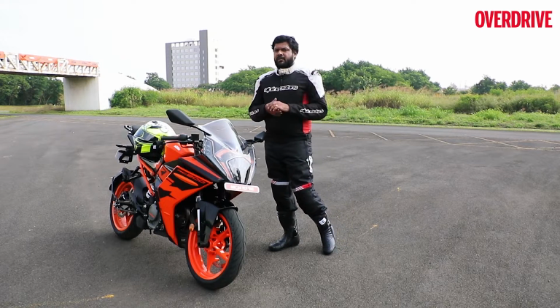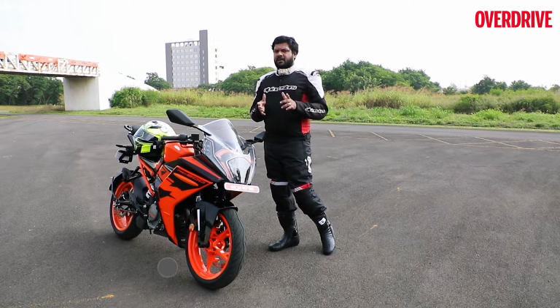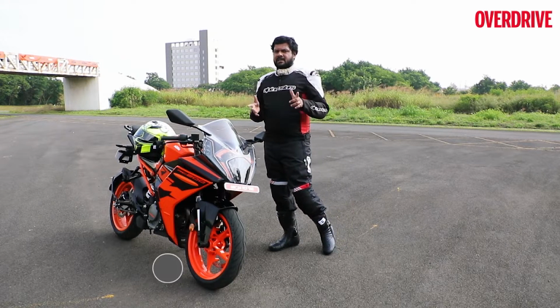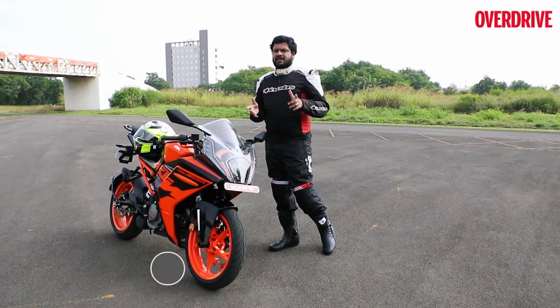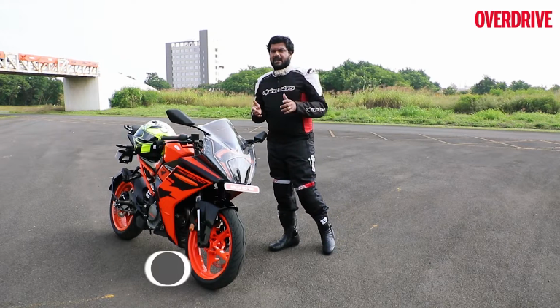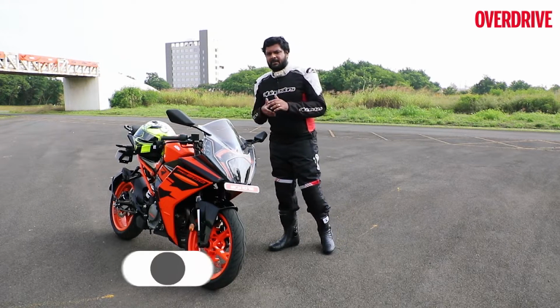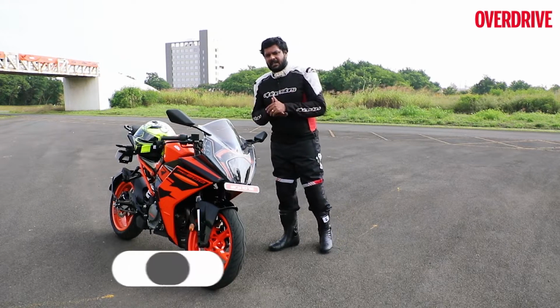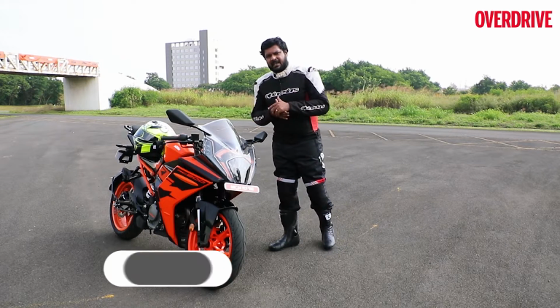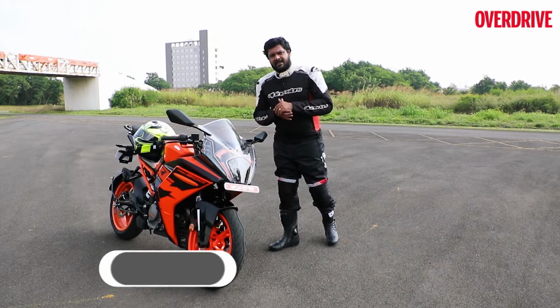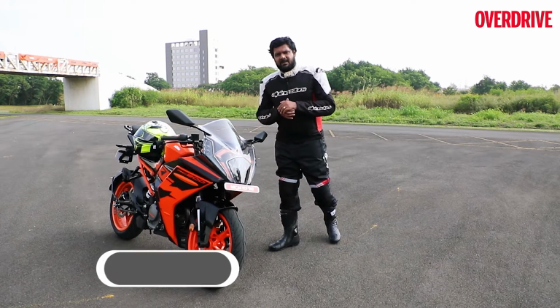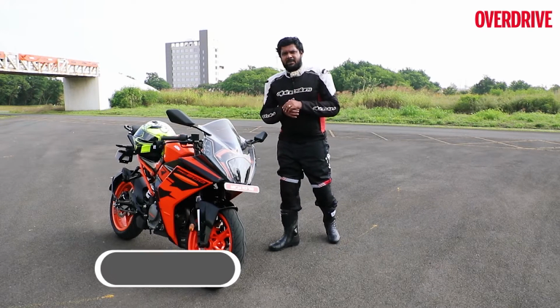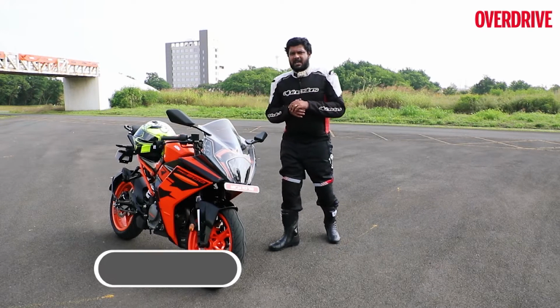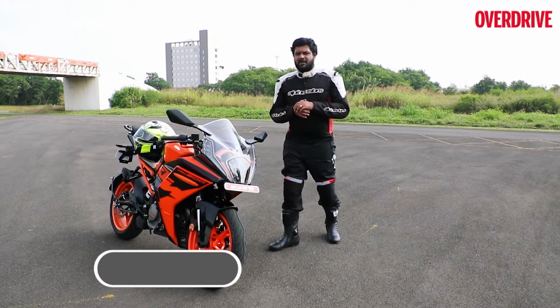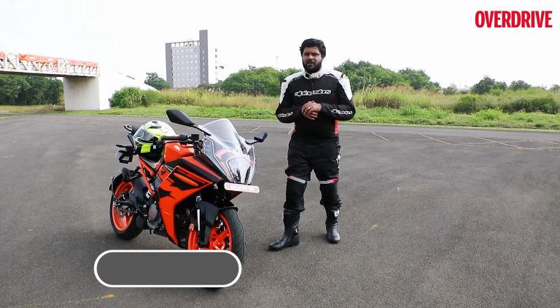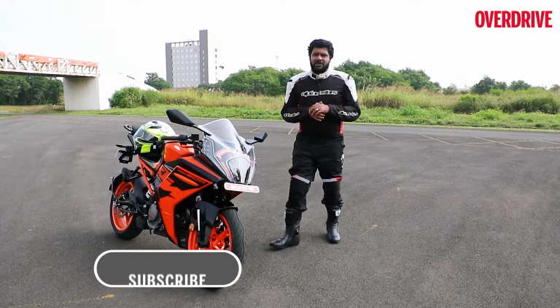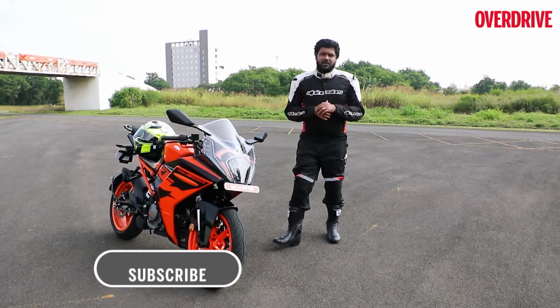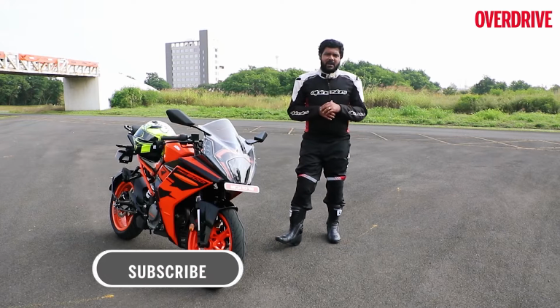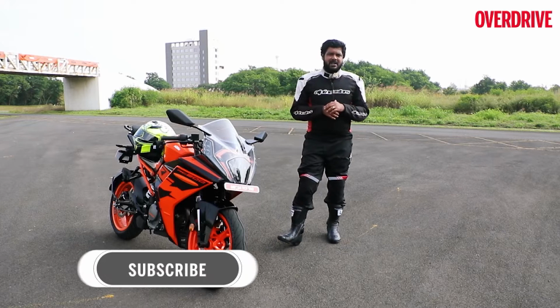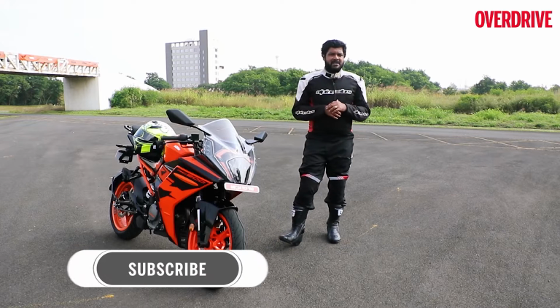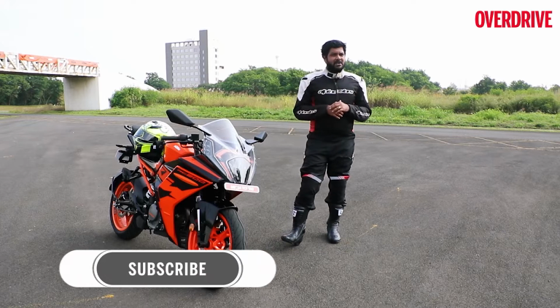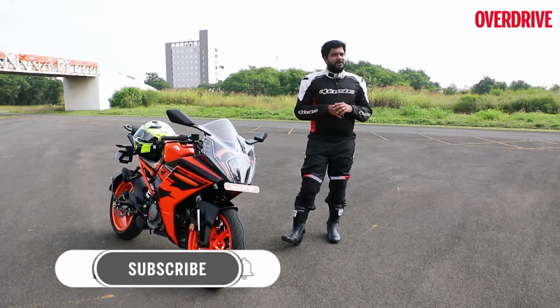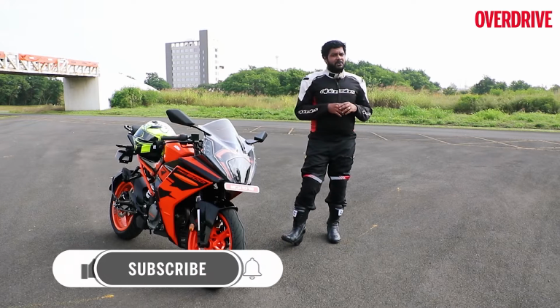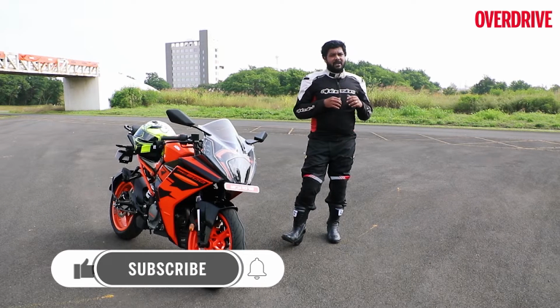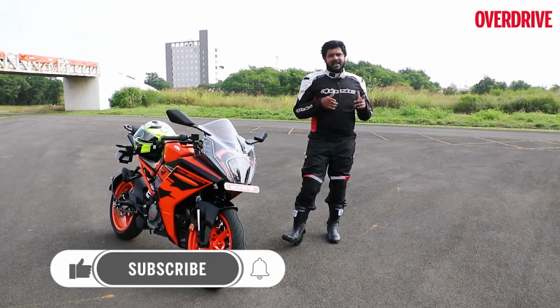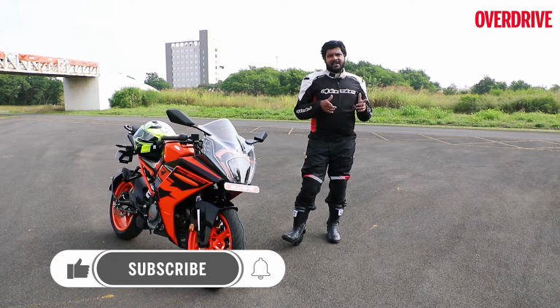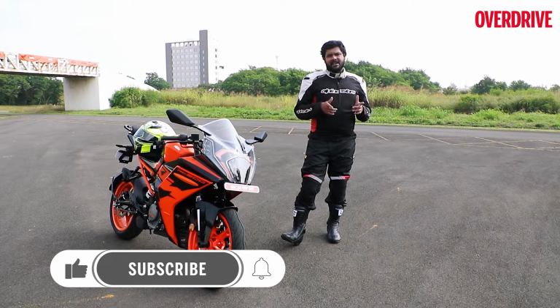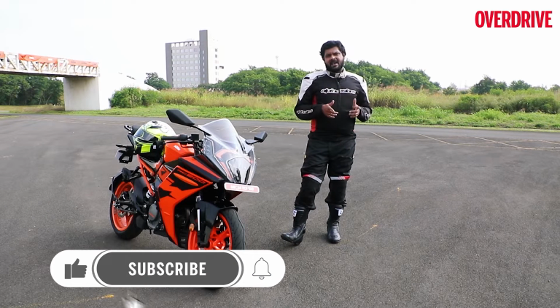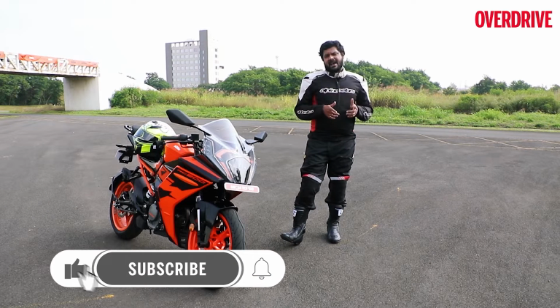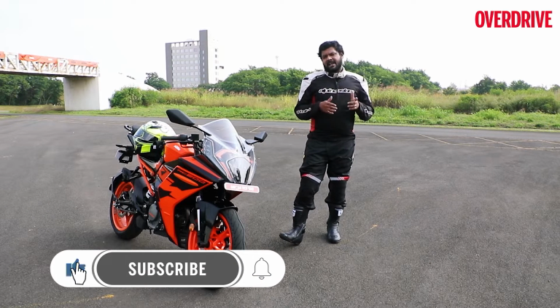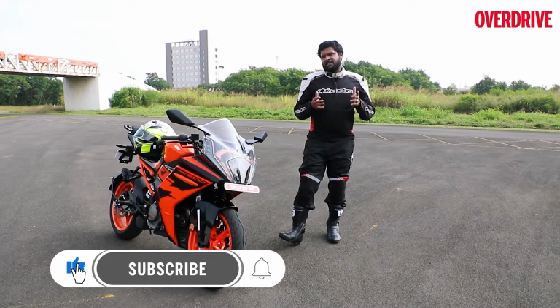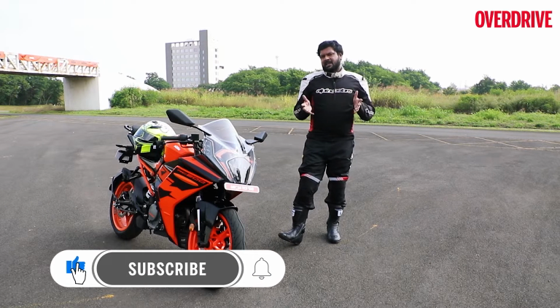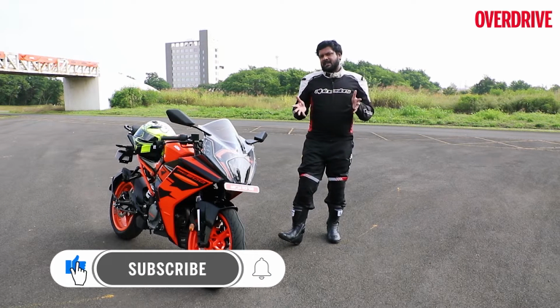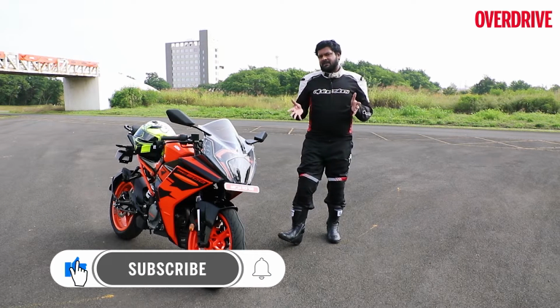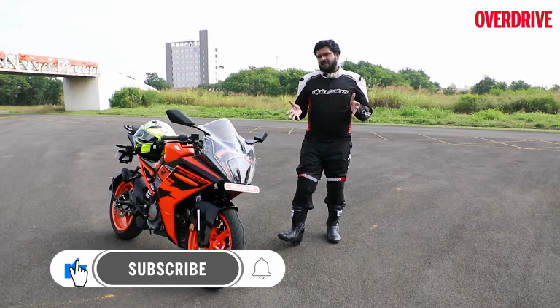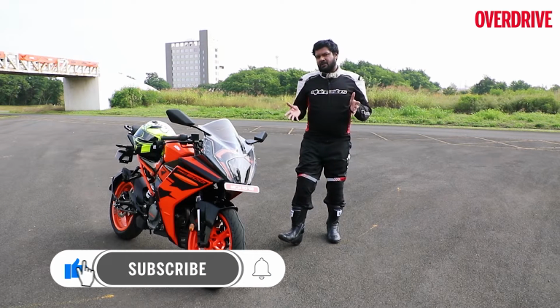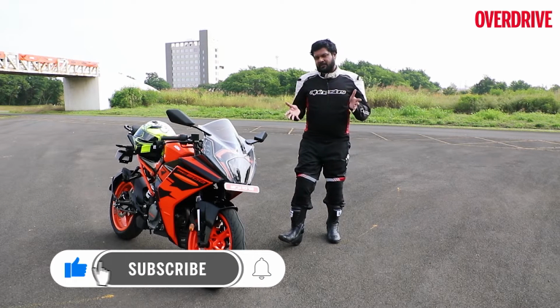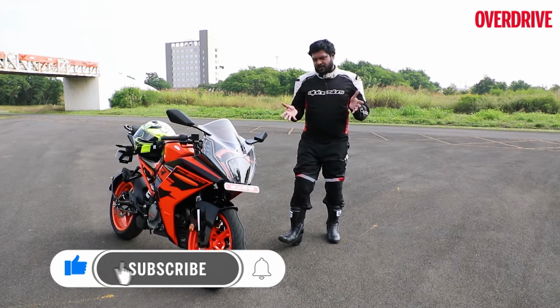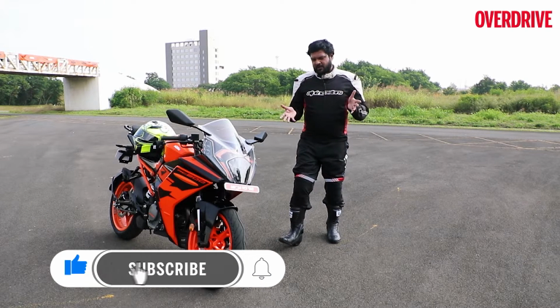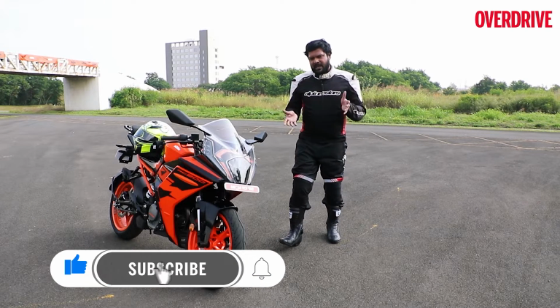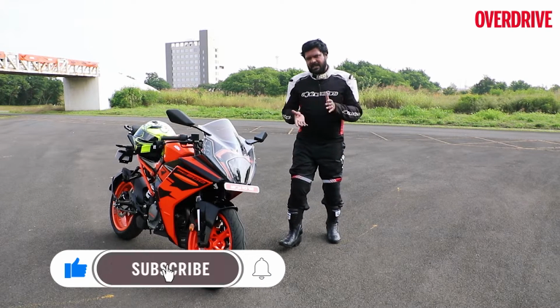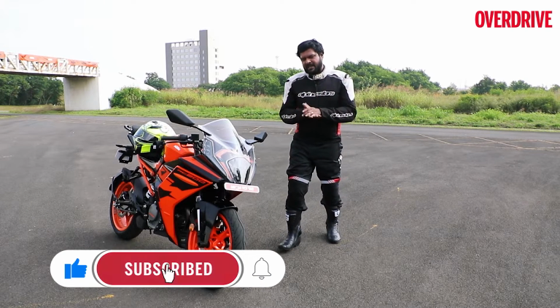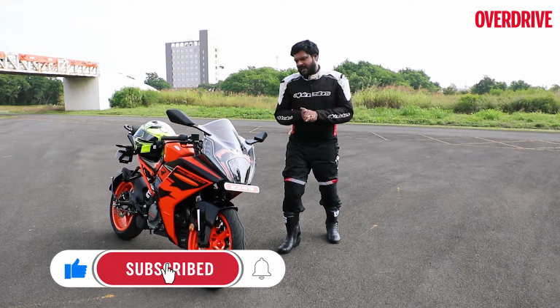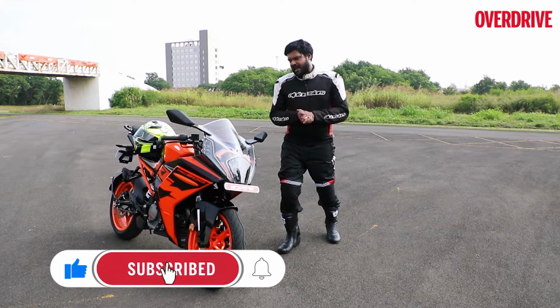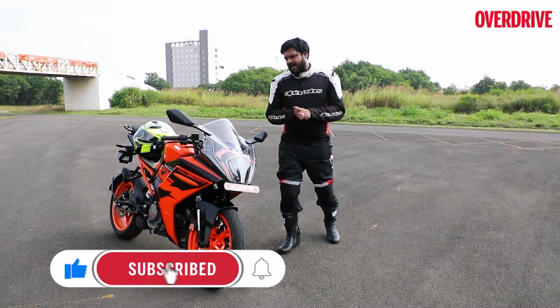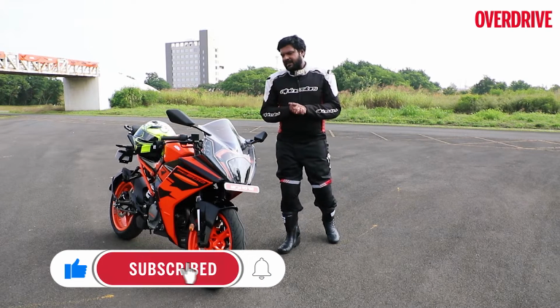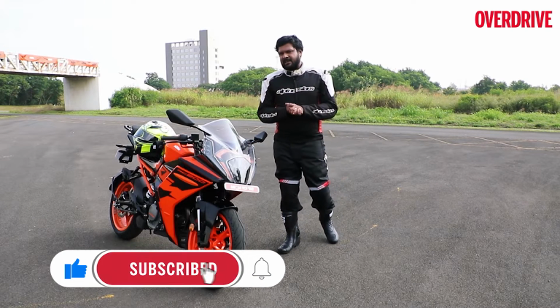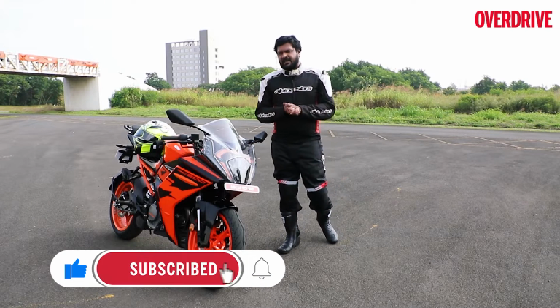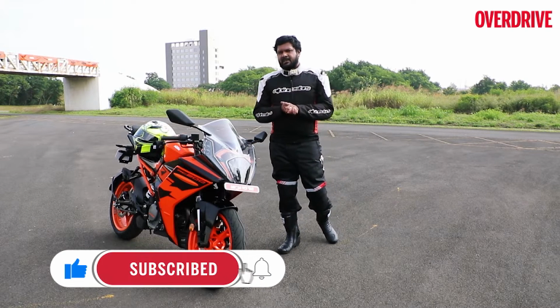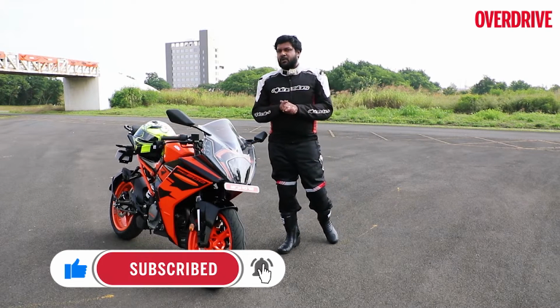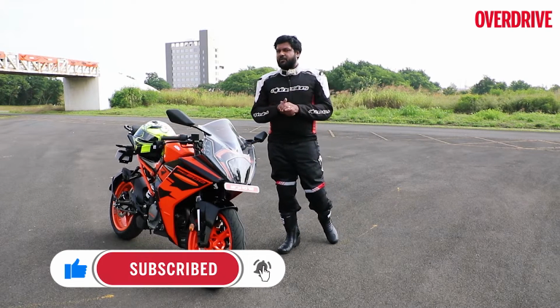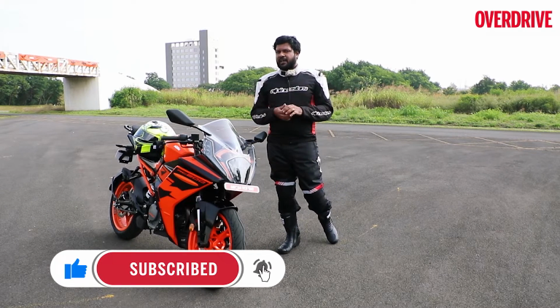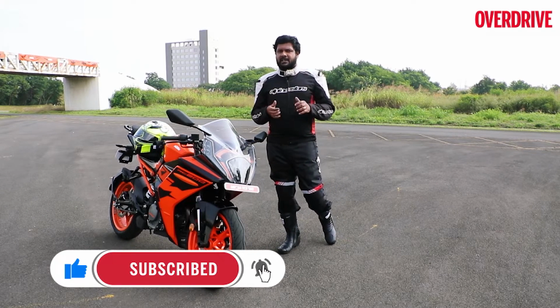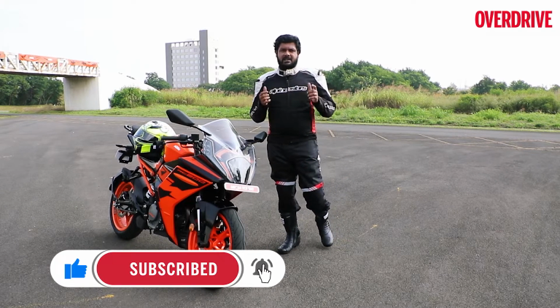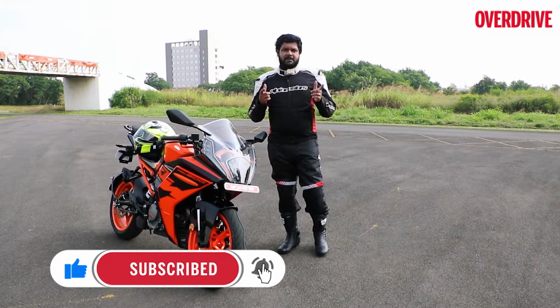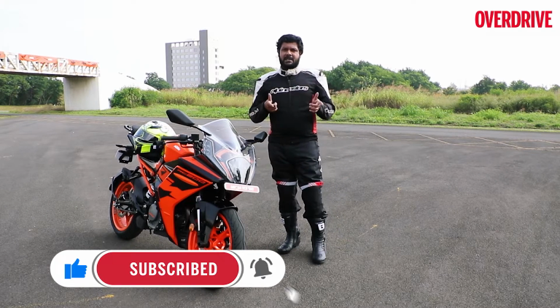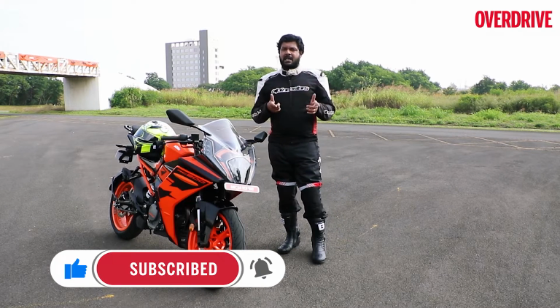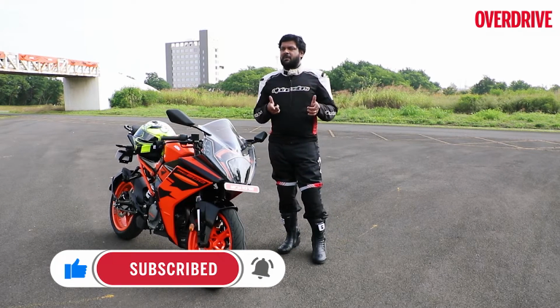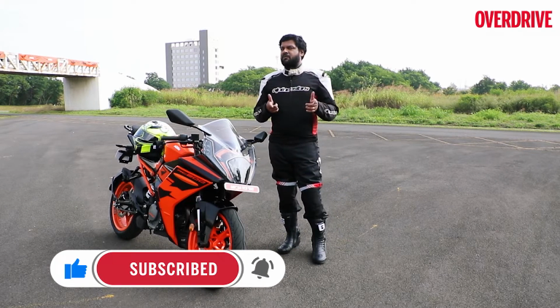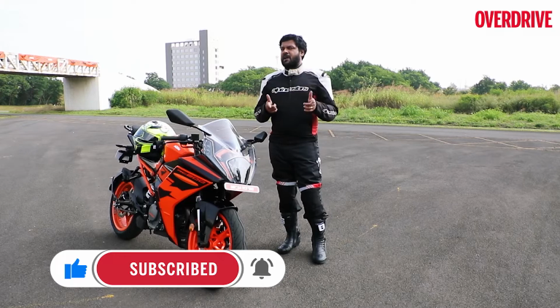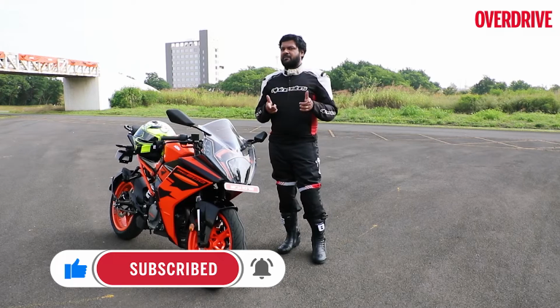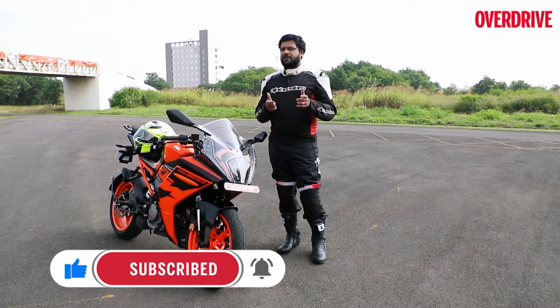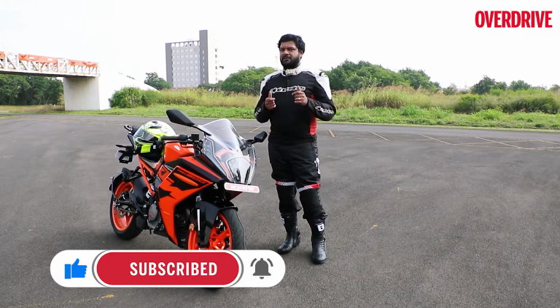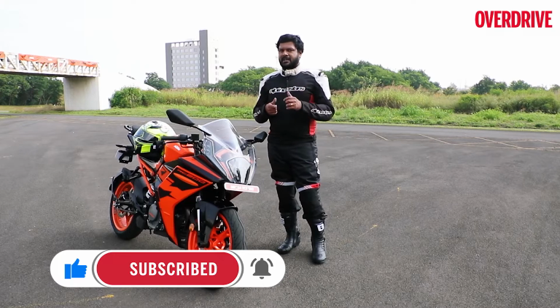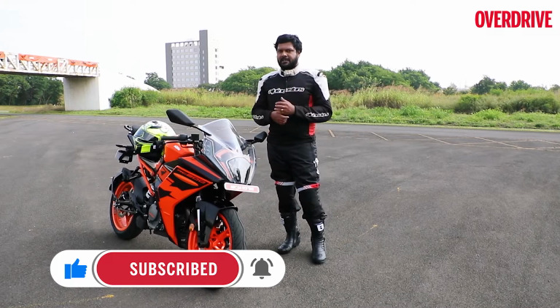Let me take some time out to ask you to like and share this video if you do like it, and don't forget to subscribe if you haven't already.